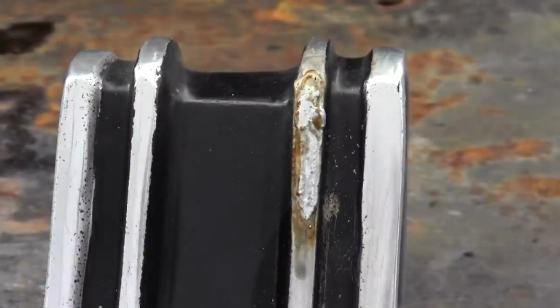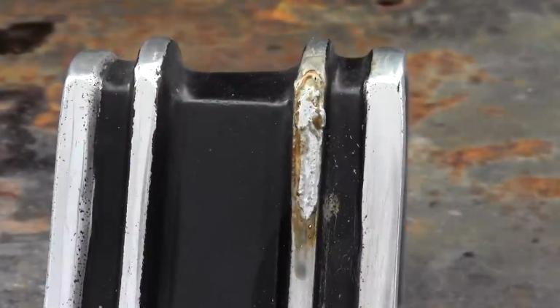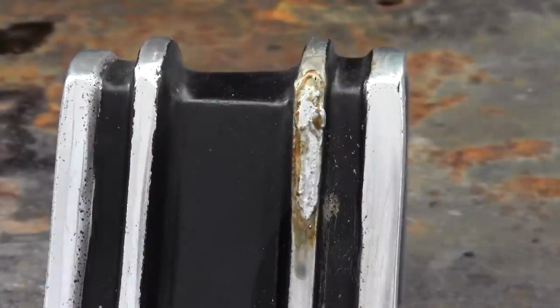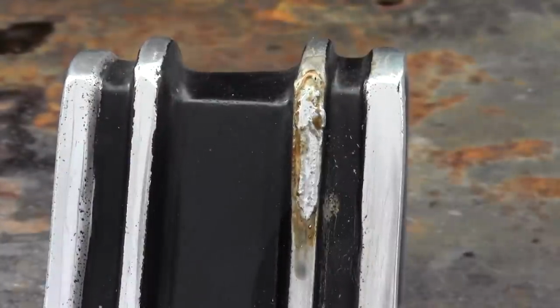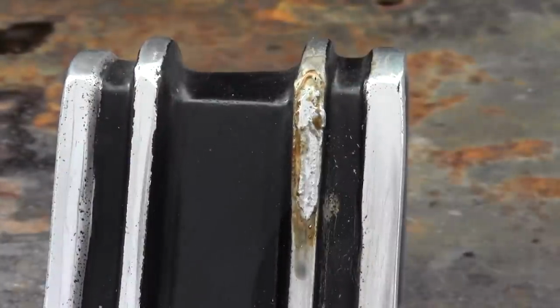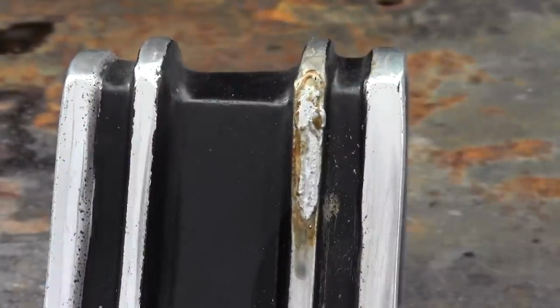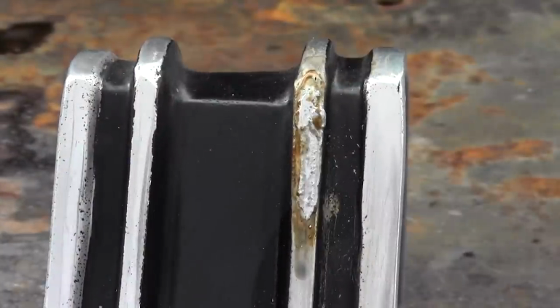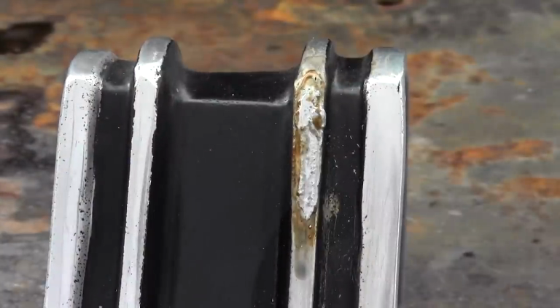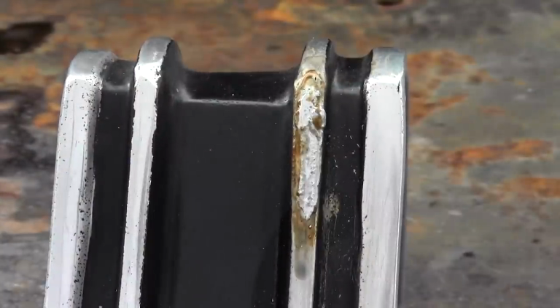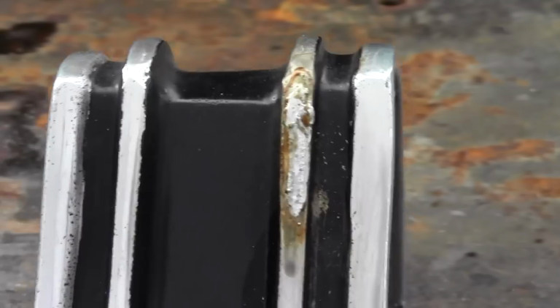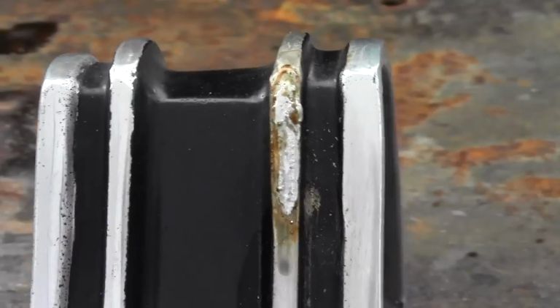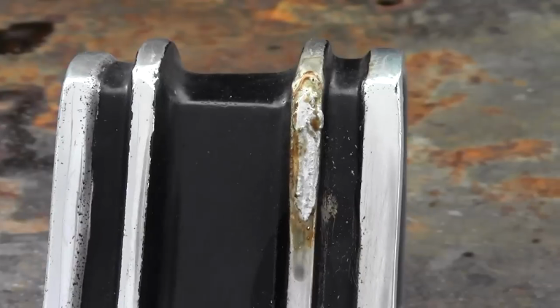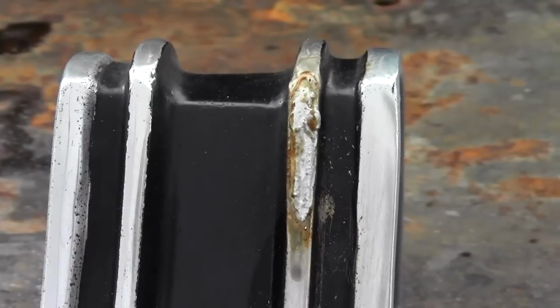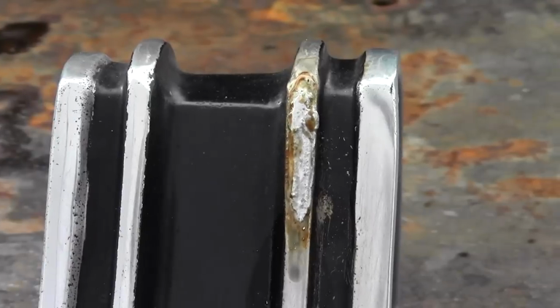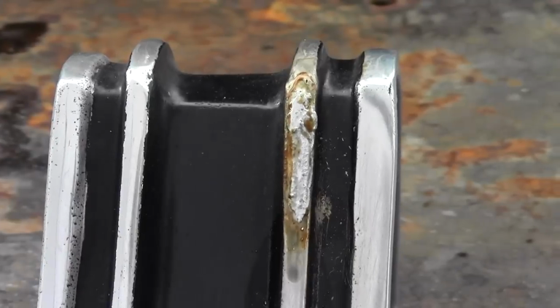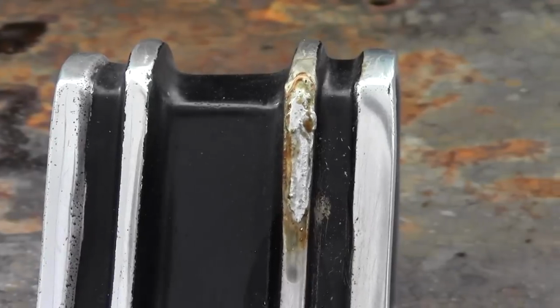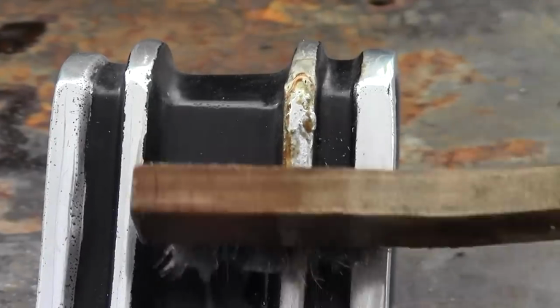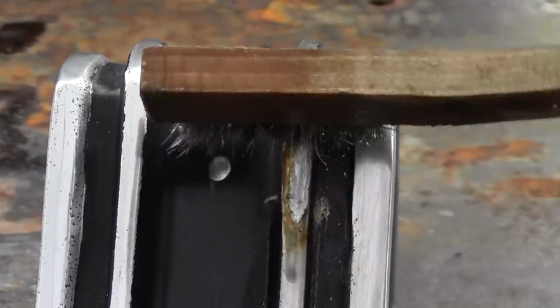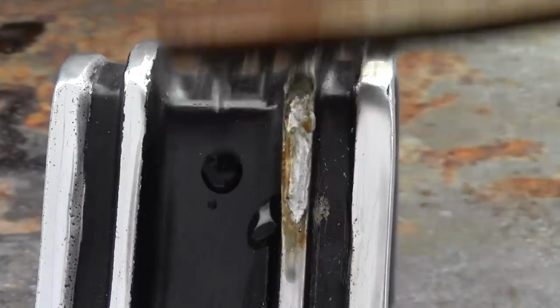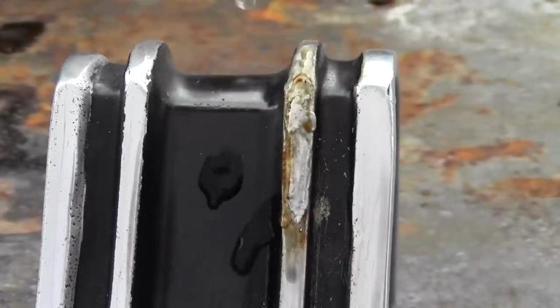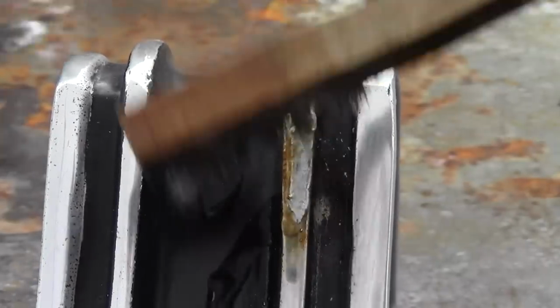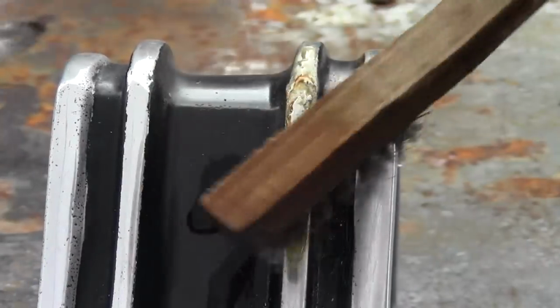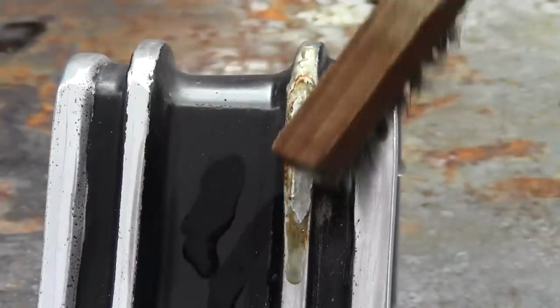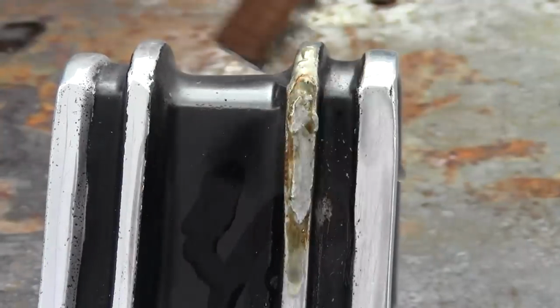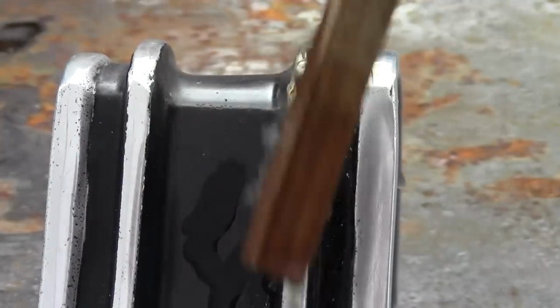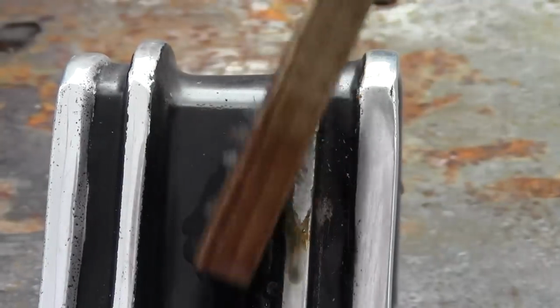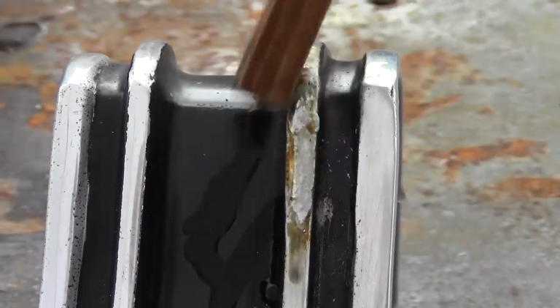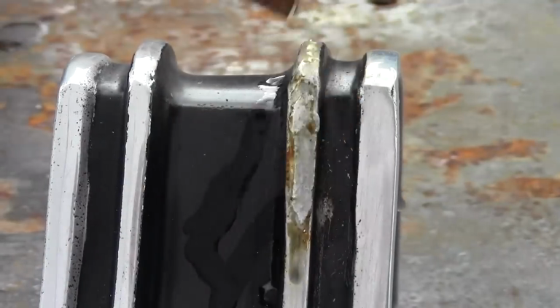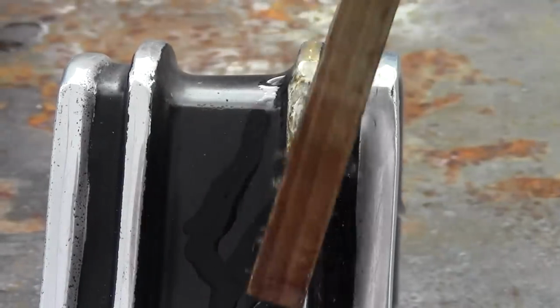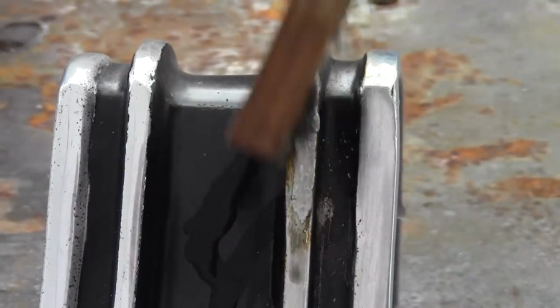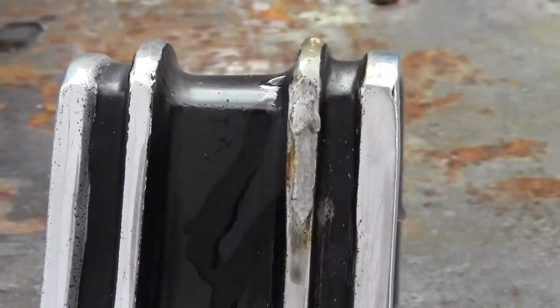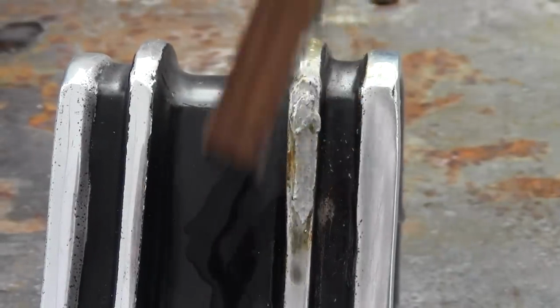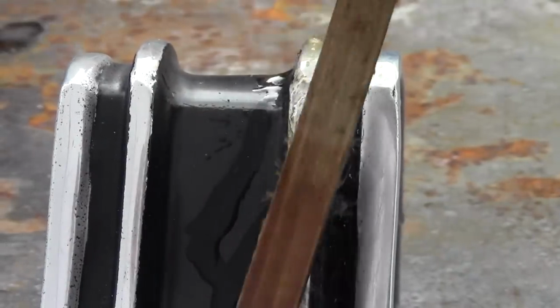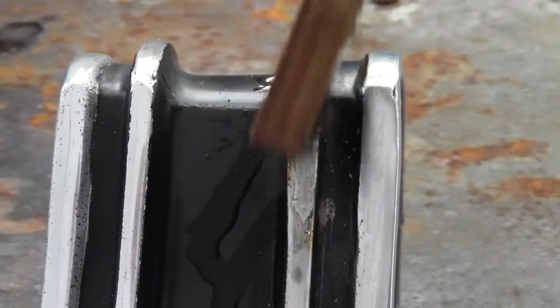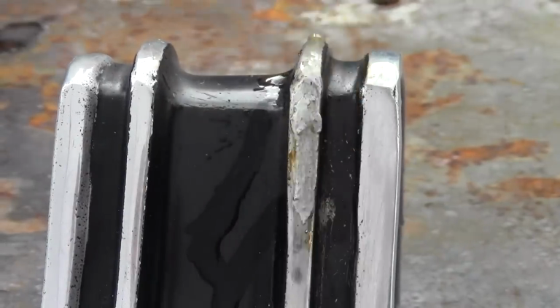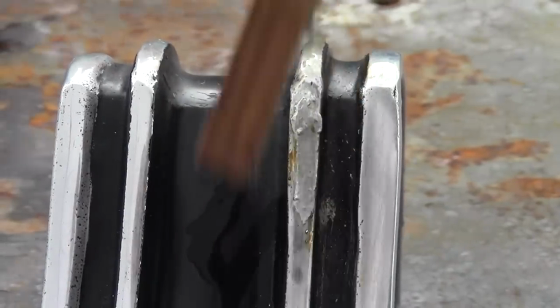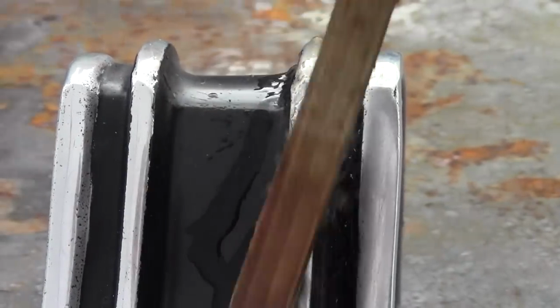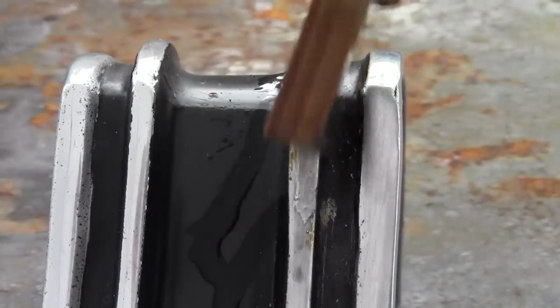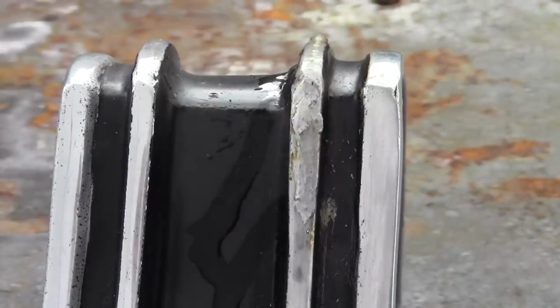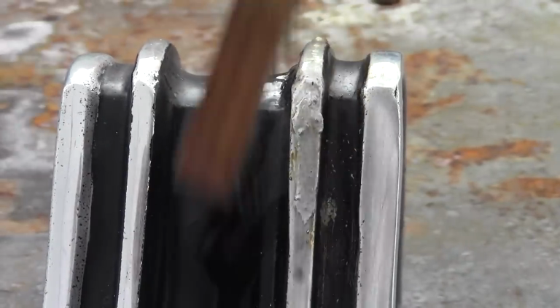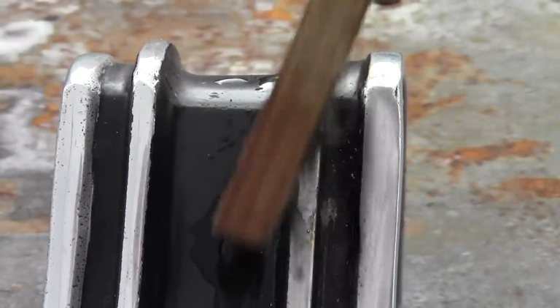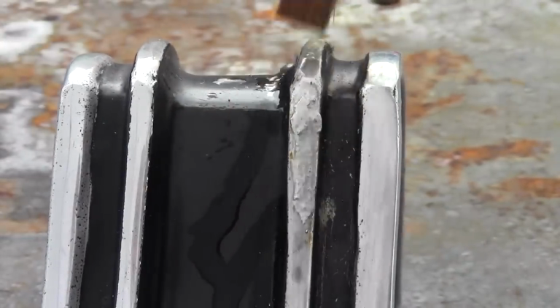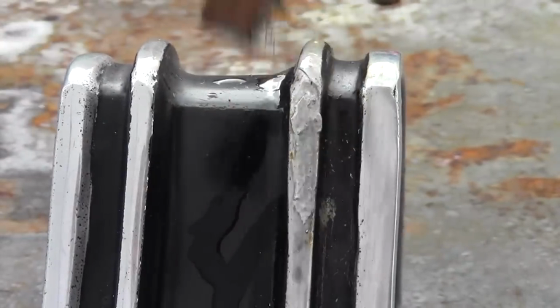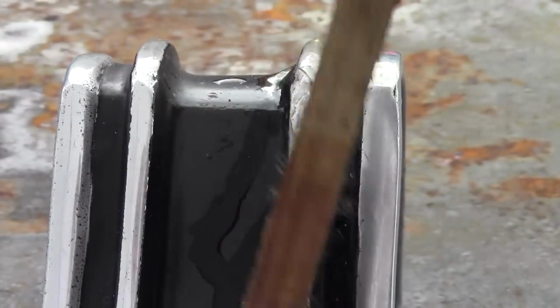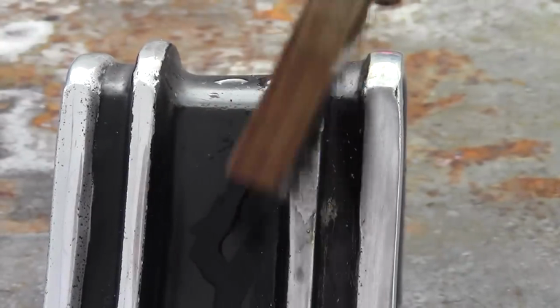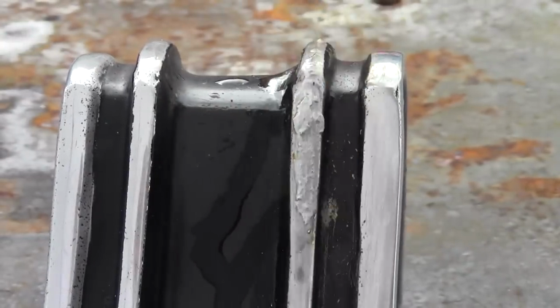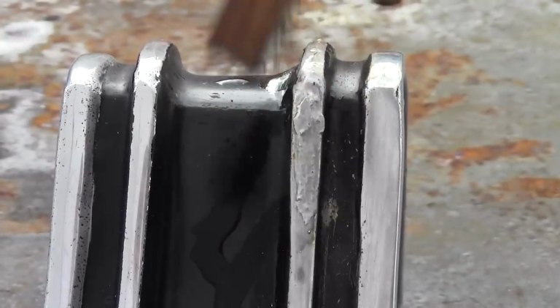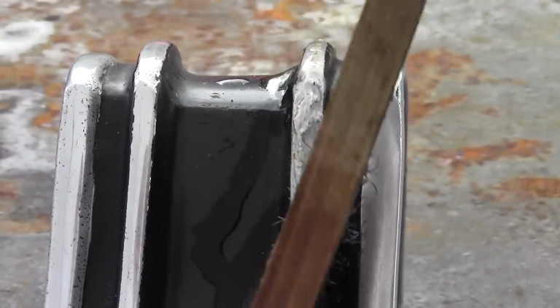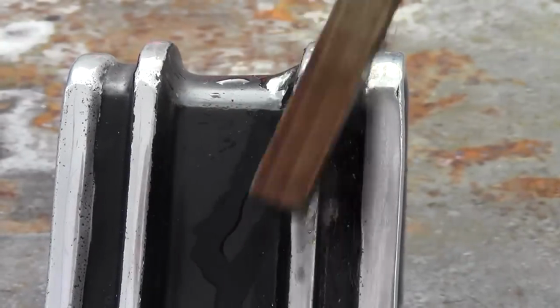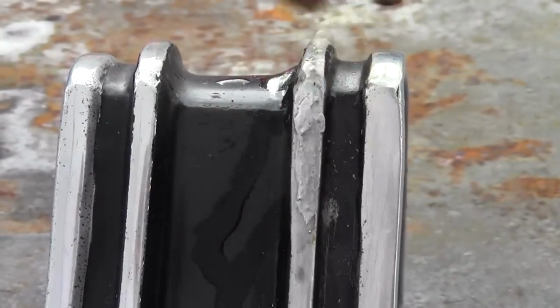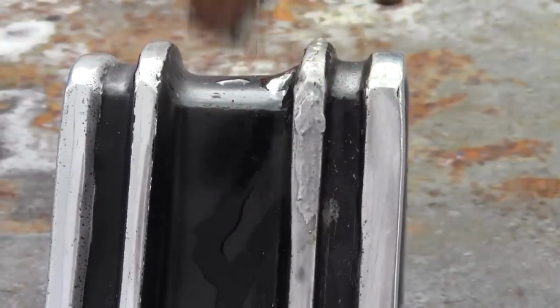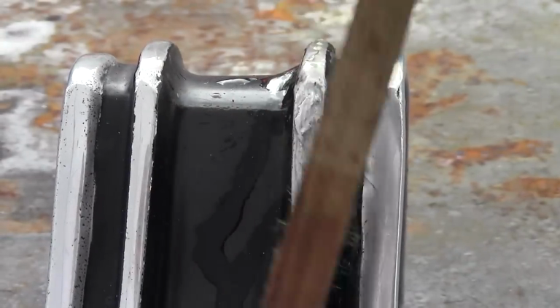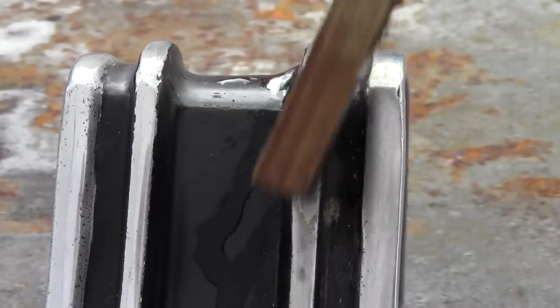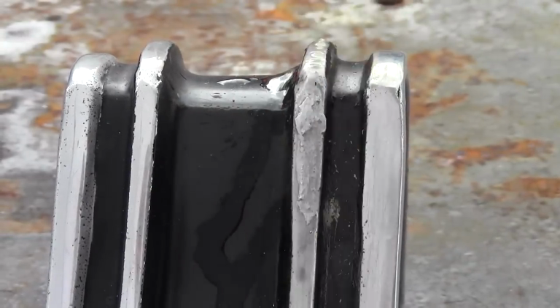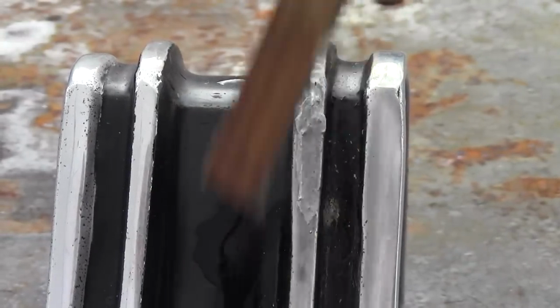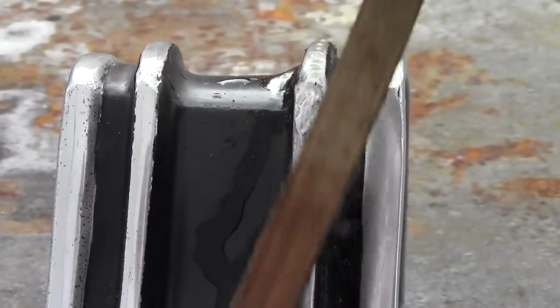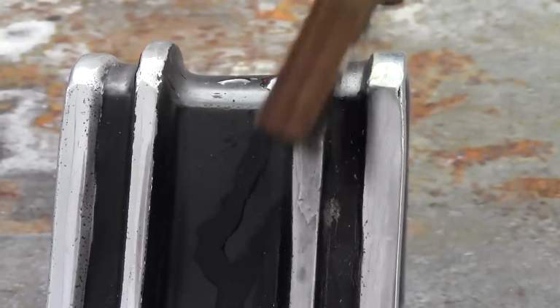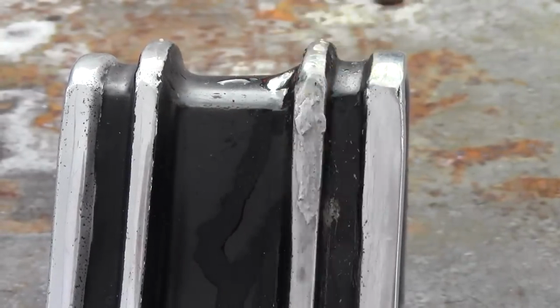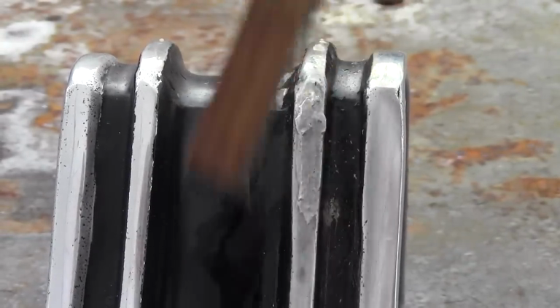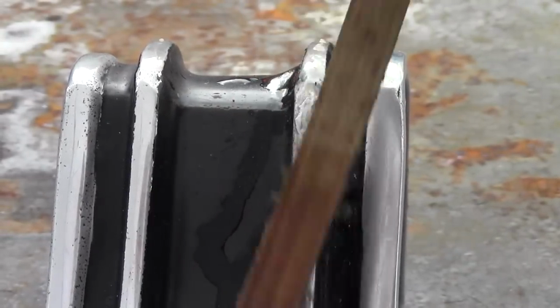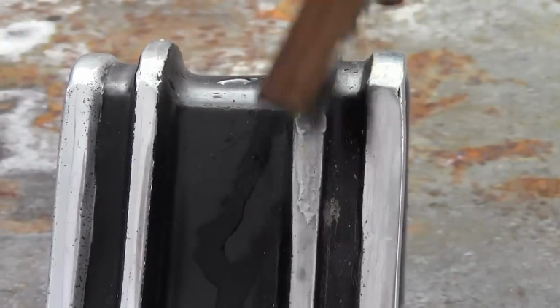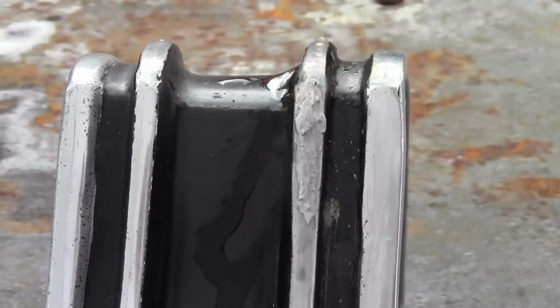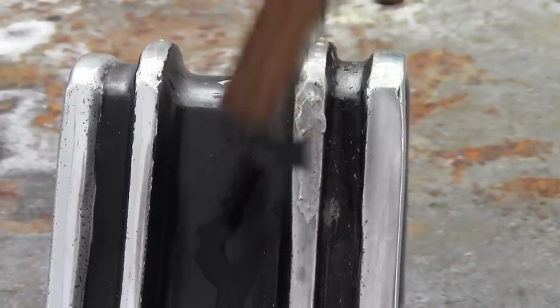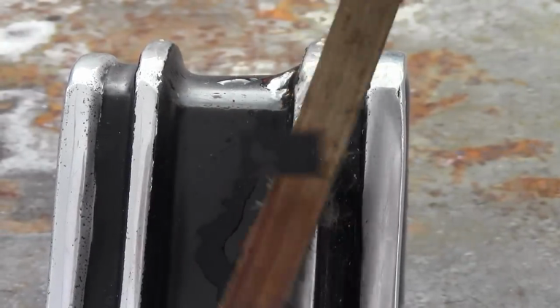After cooling naturally, just use water and a wire brush to remove that flux residue. It's just that simple.